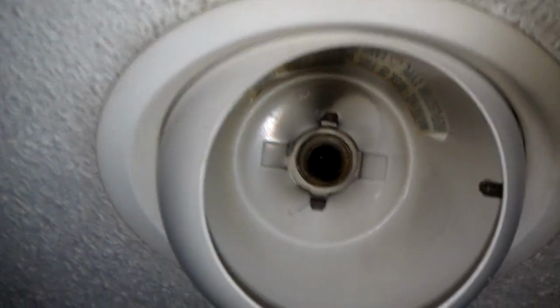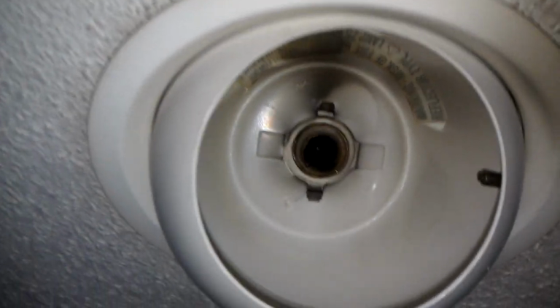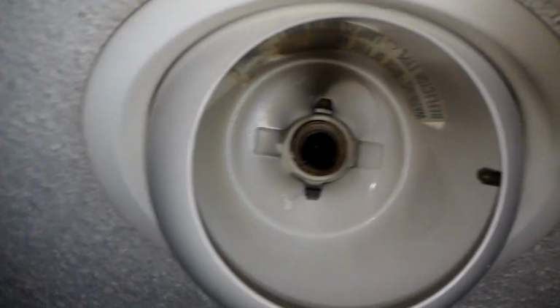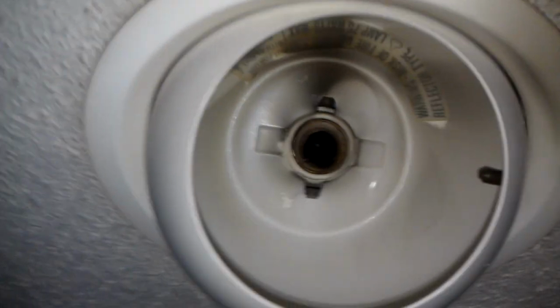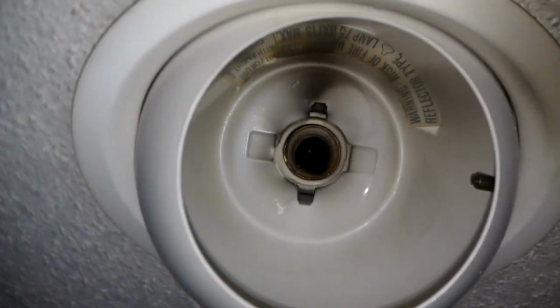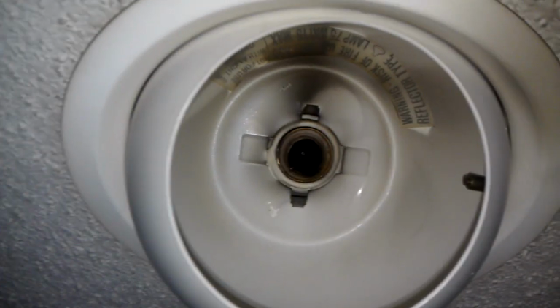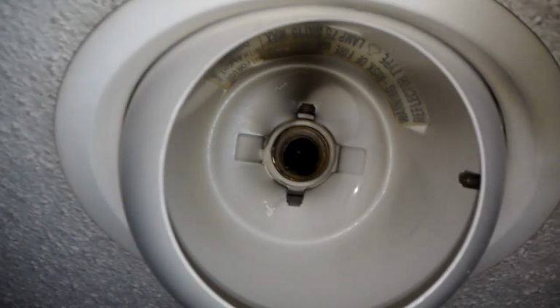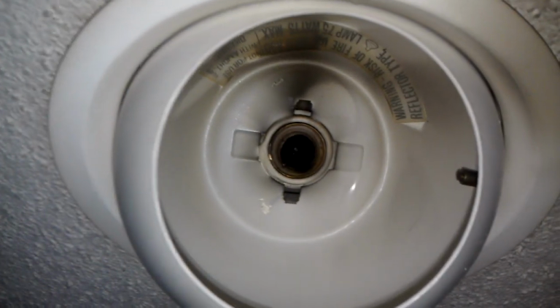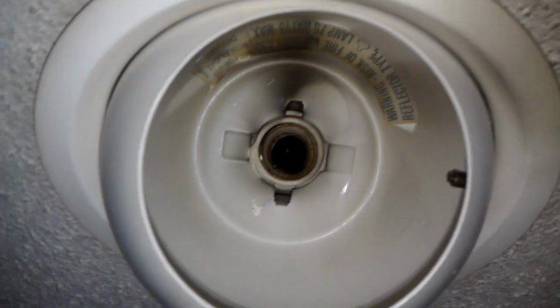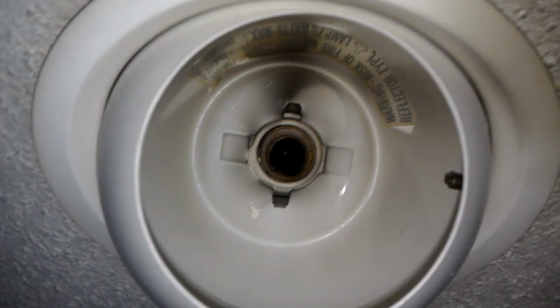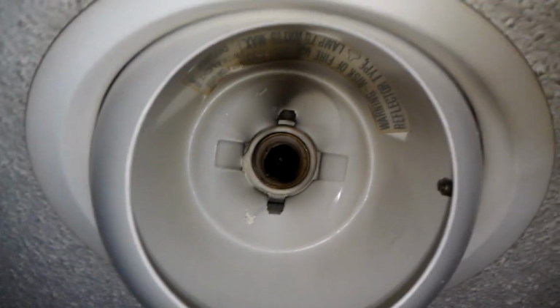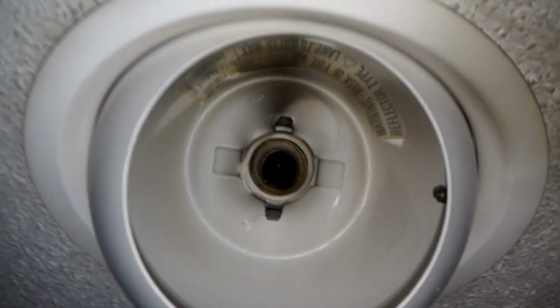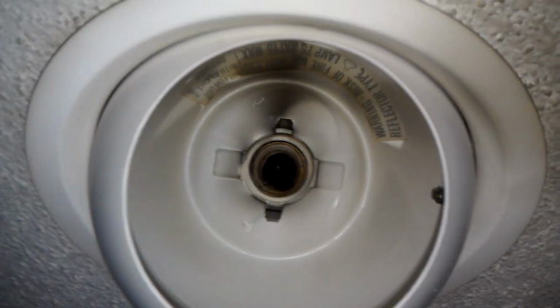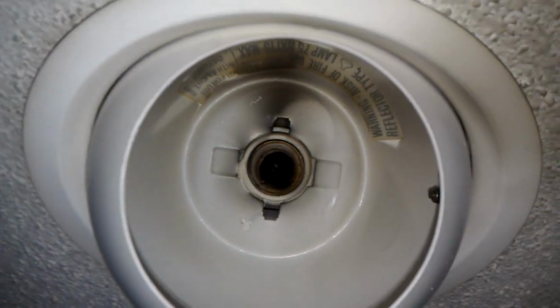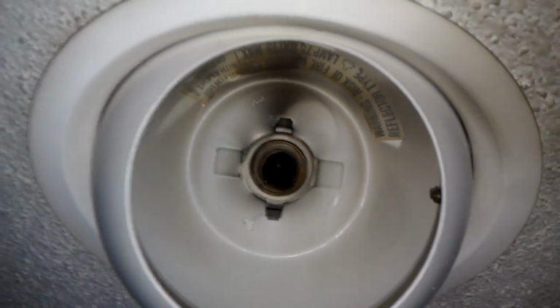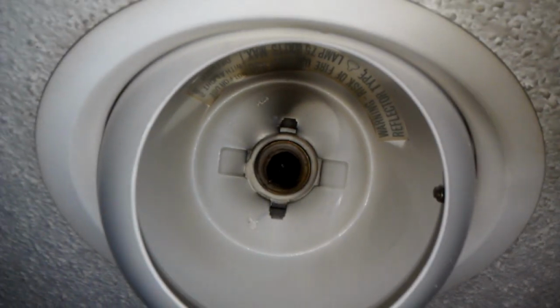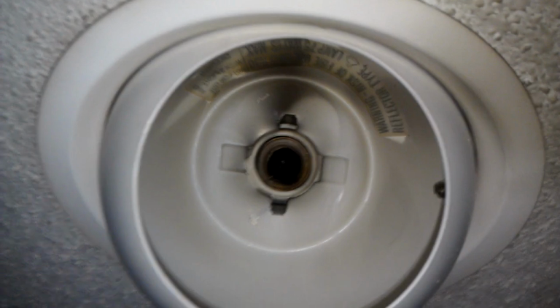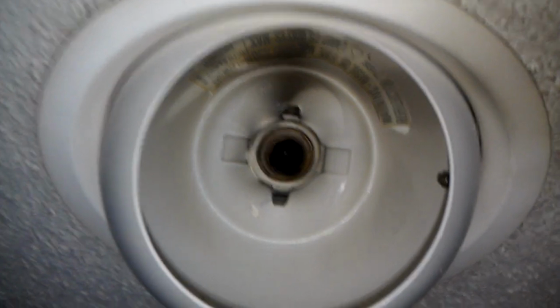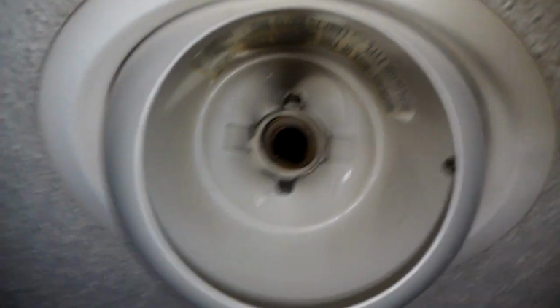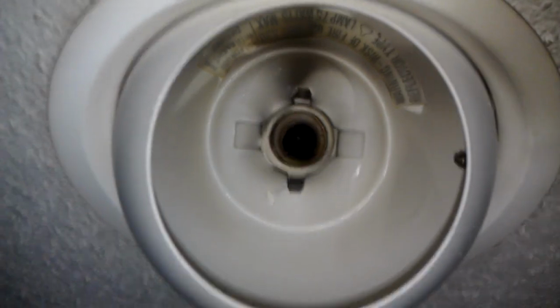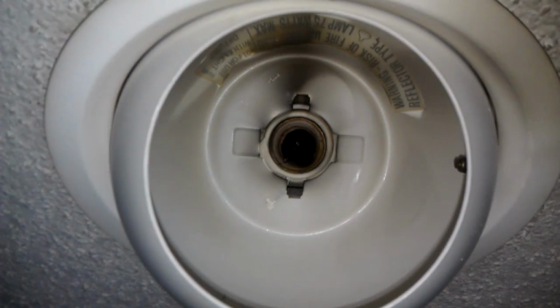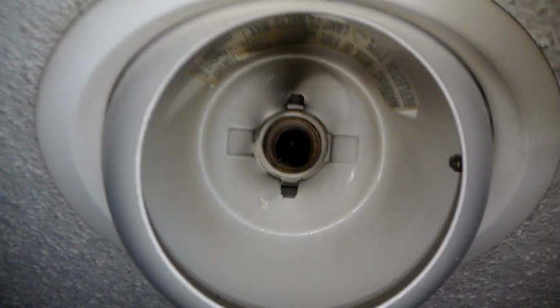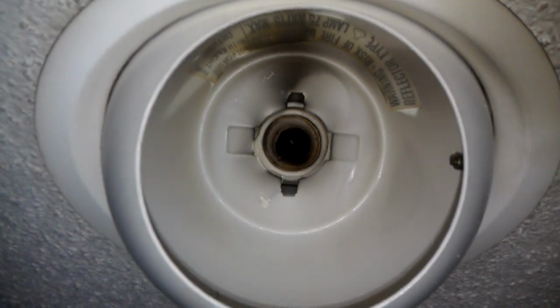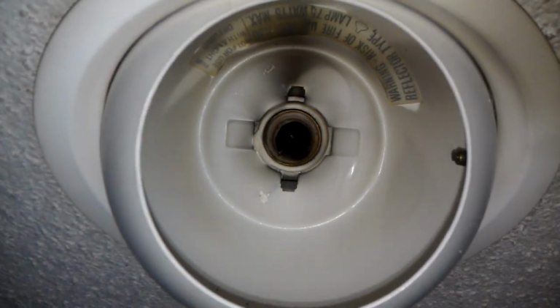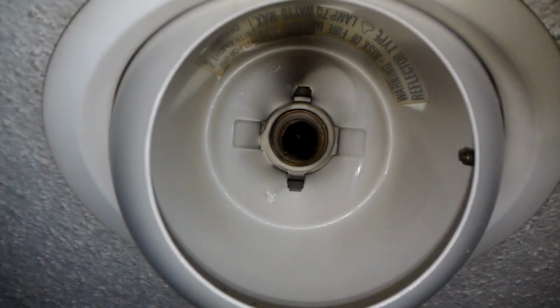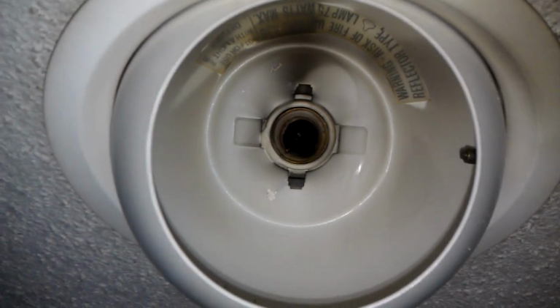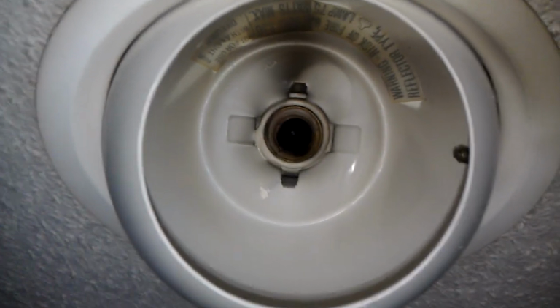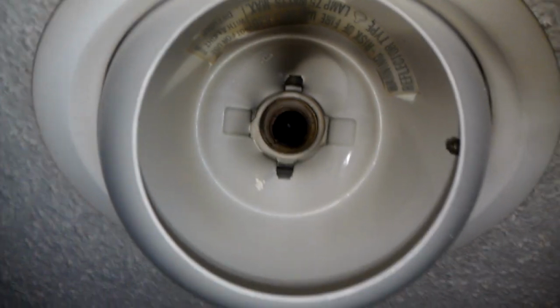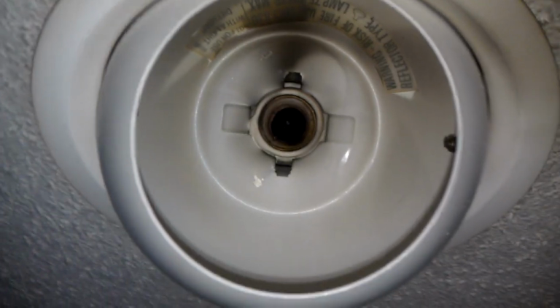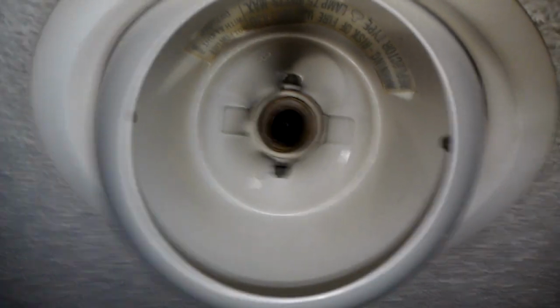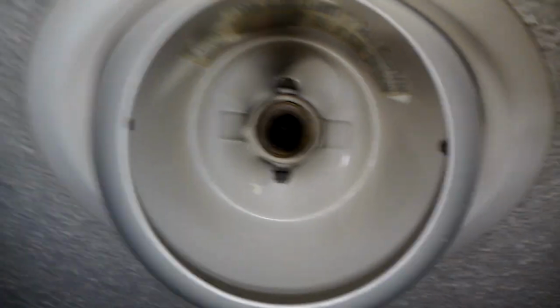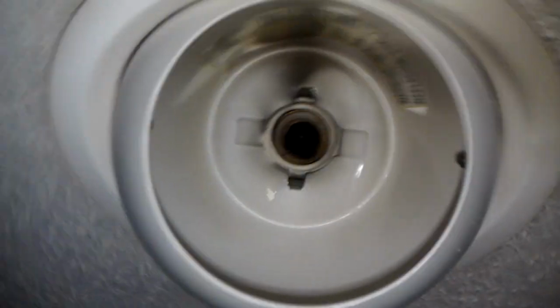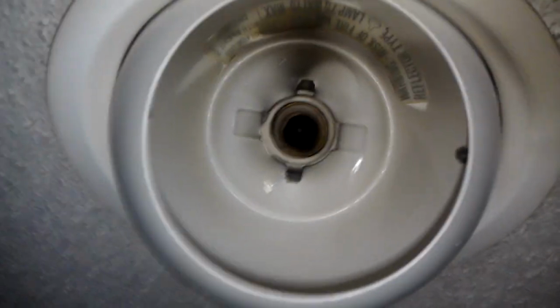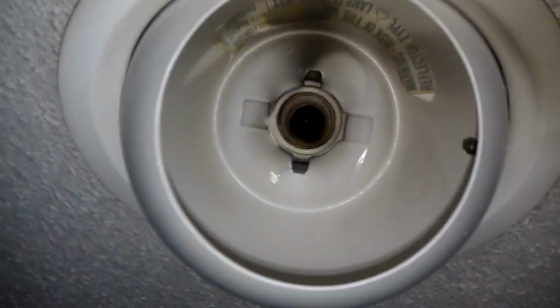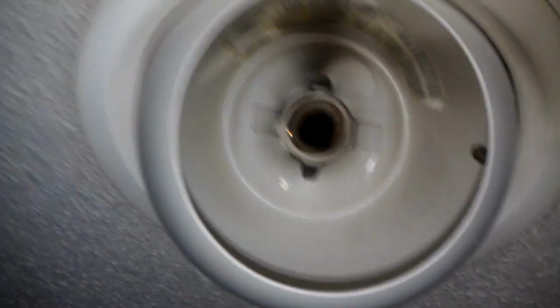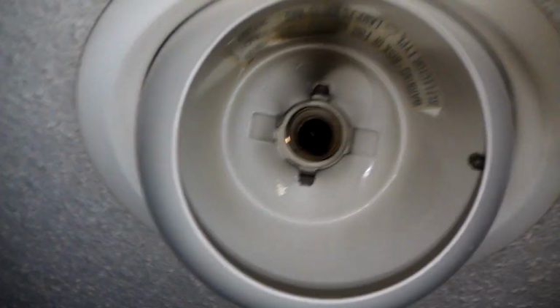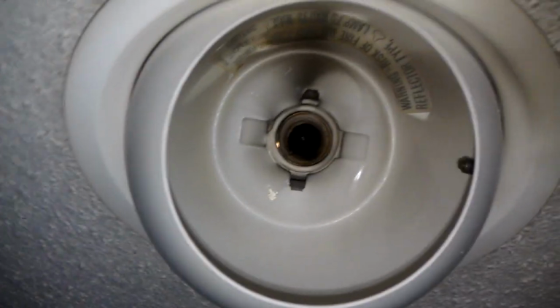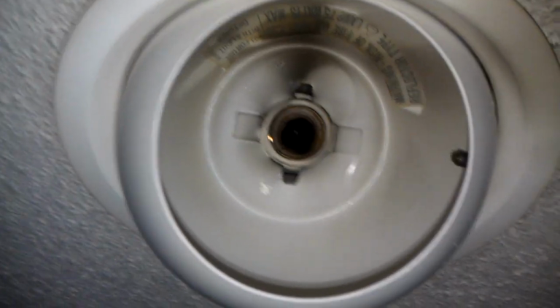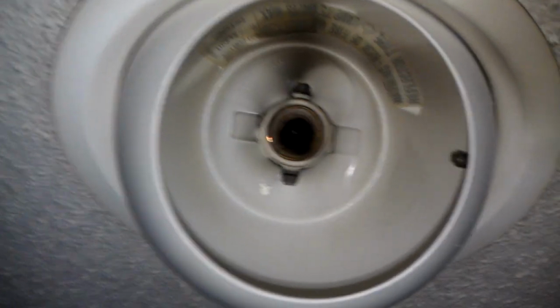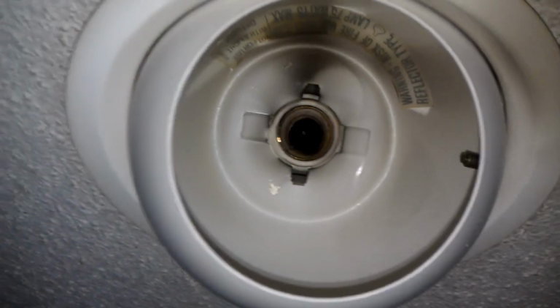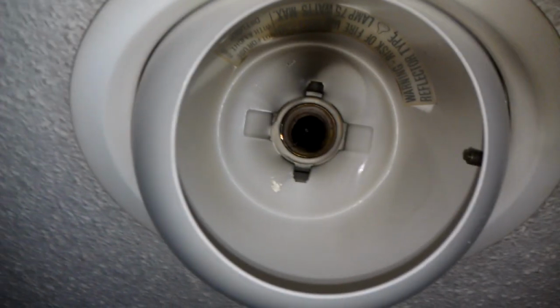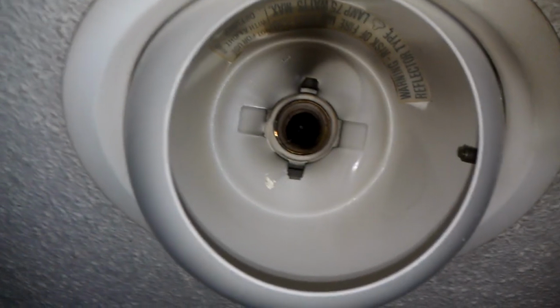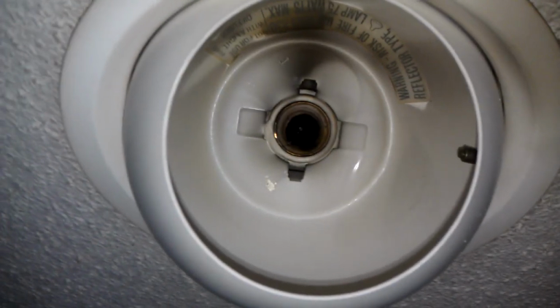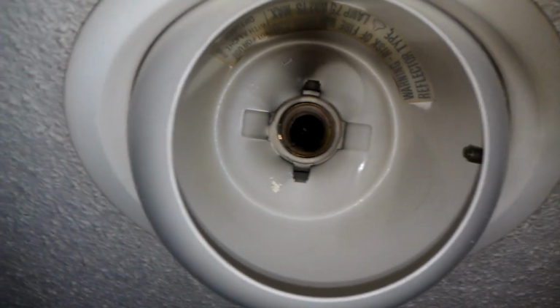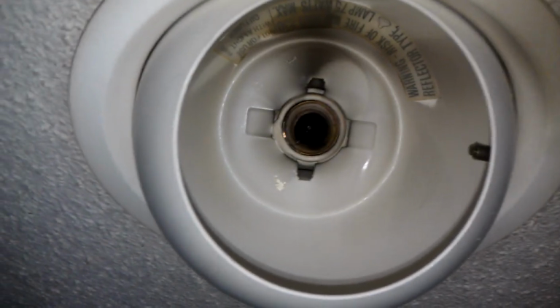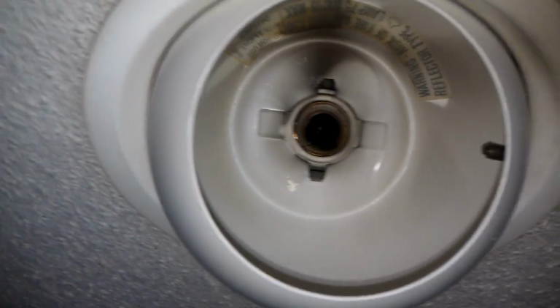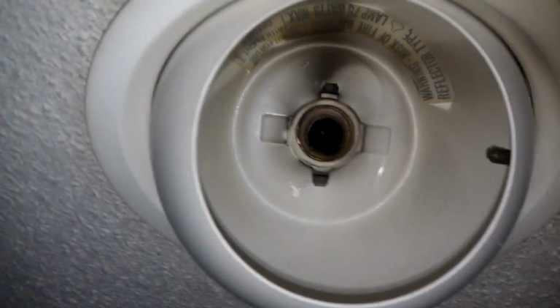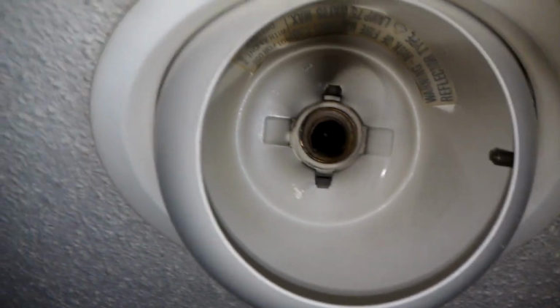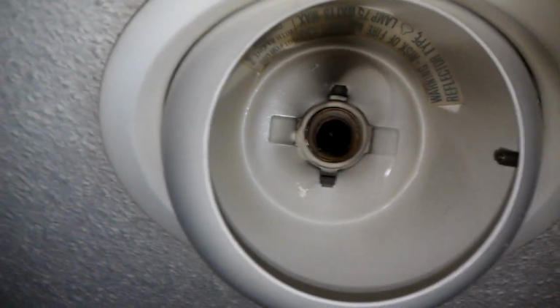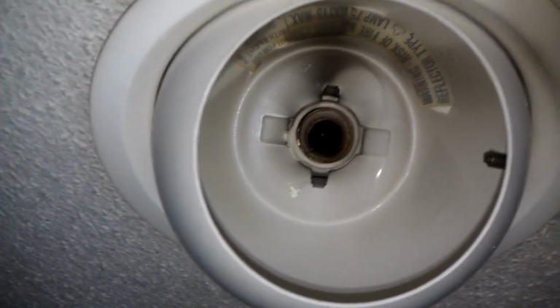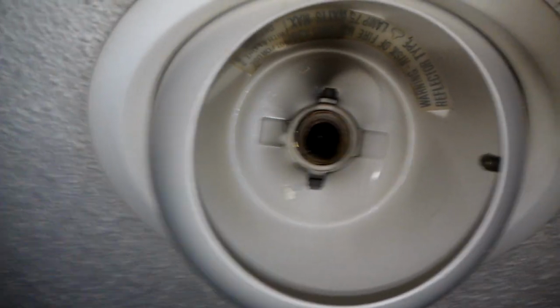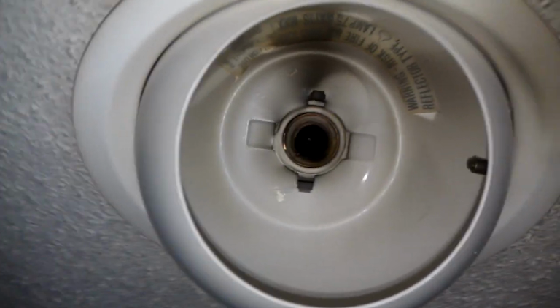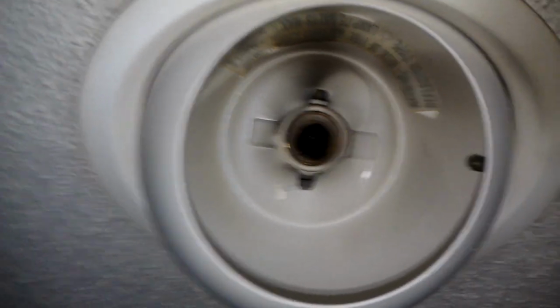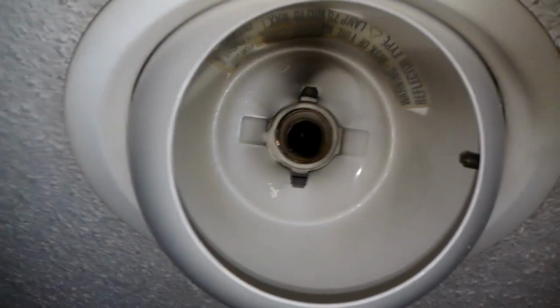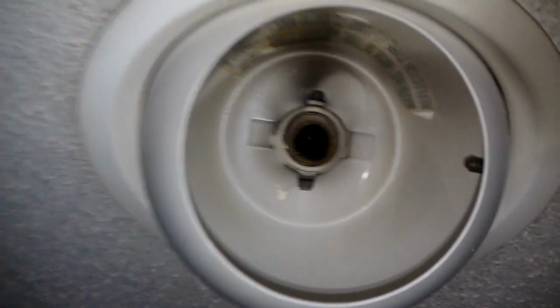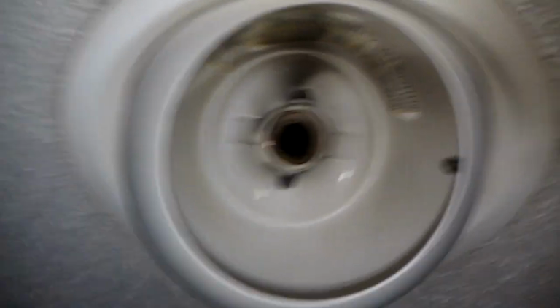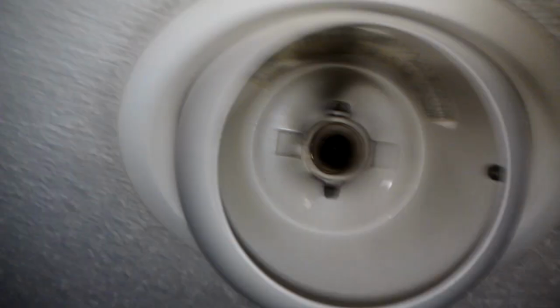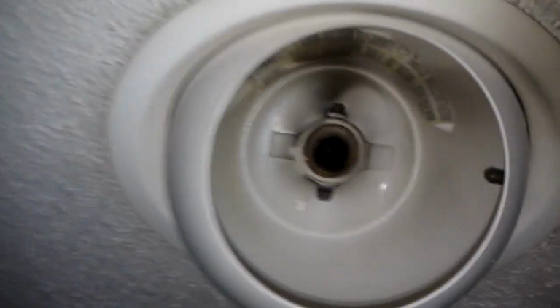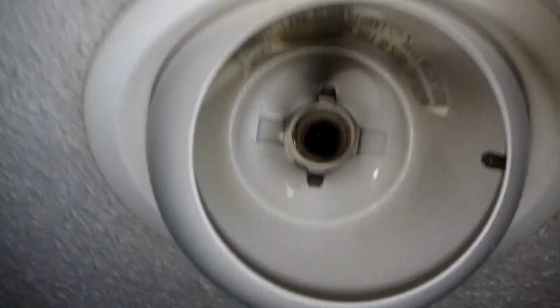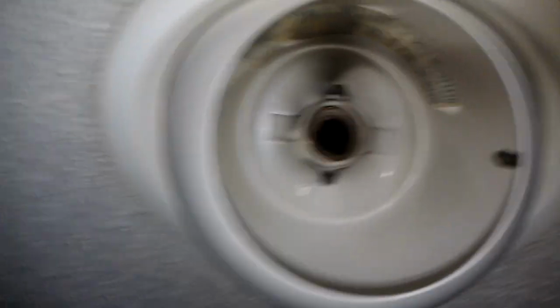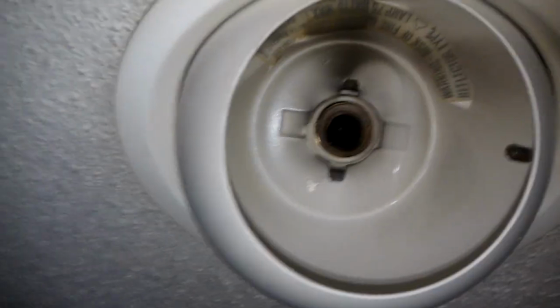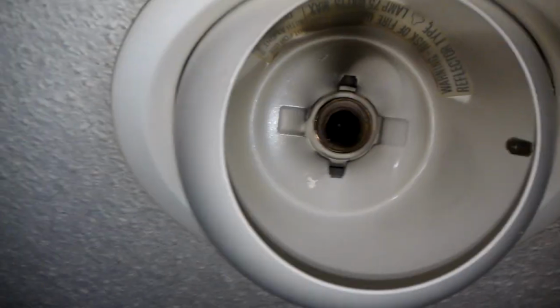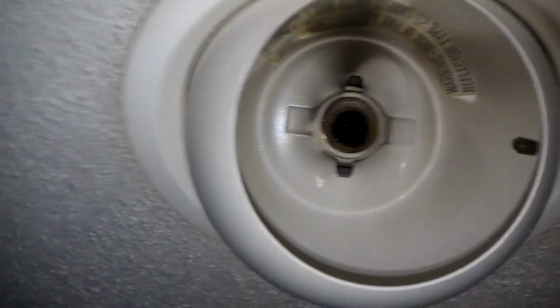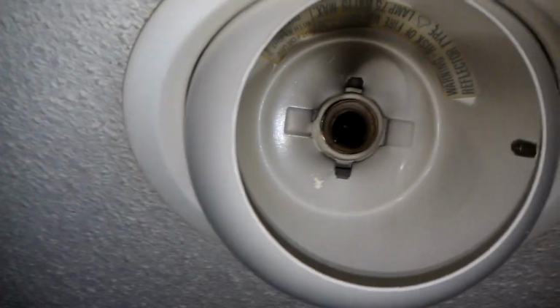First of all, make sure you have the power shut off. Don't just shut off the light switch — make sure you actually have the power shut off.